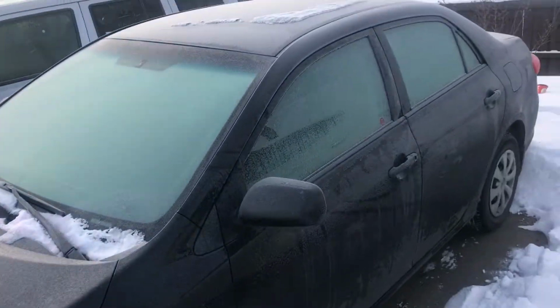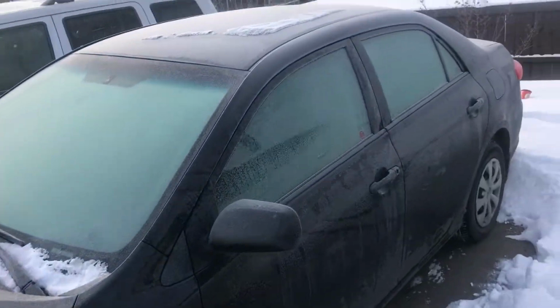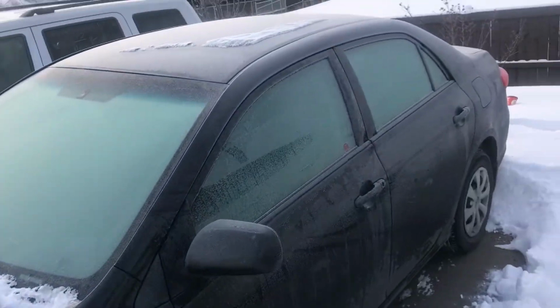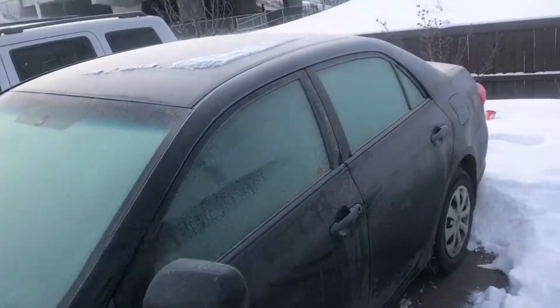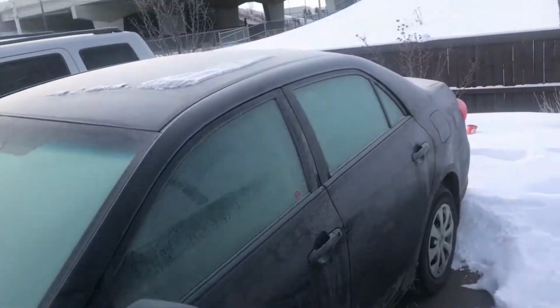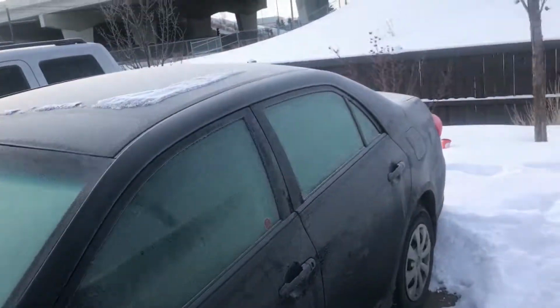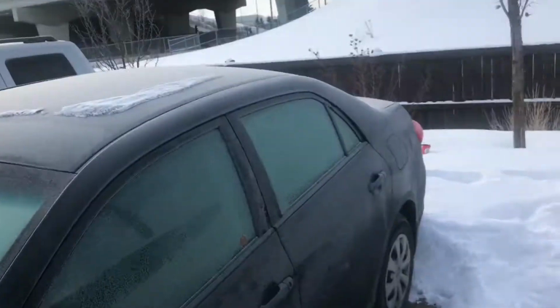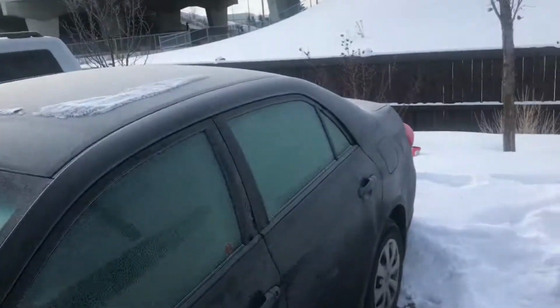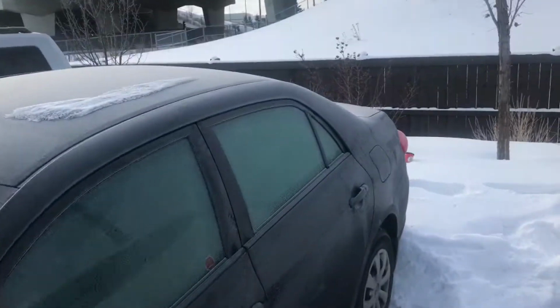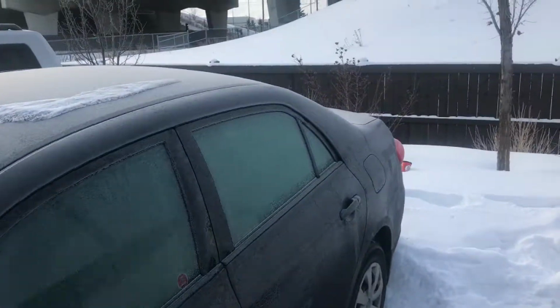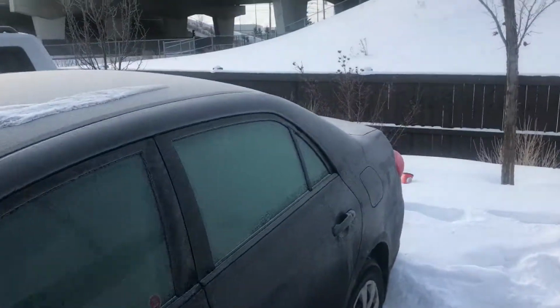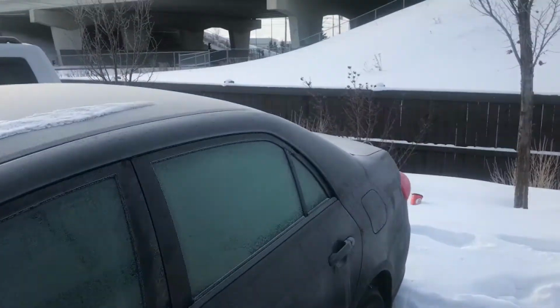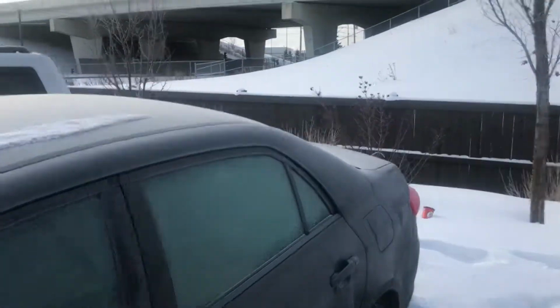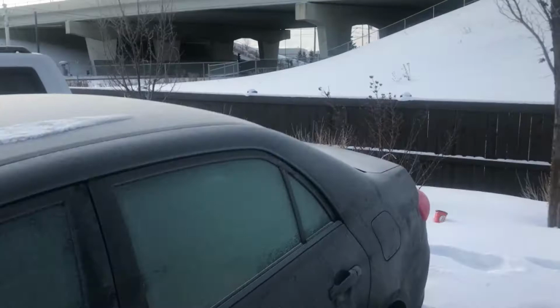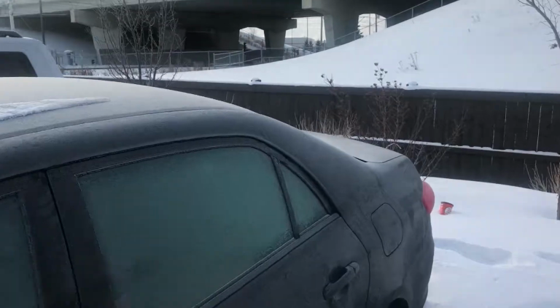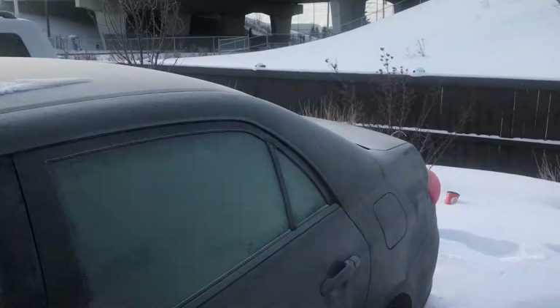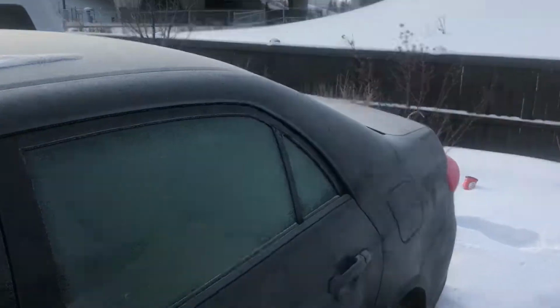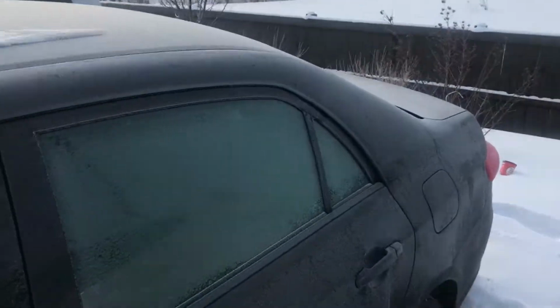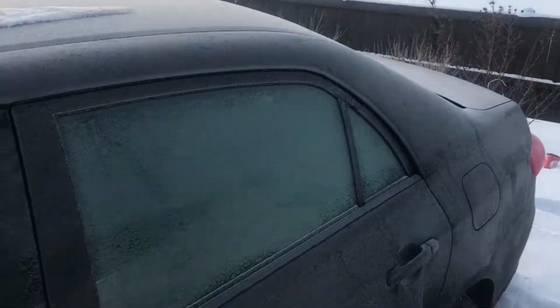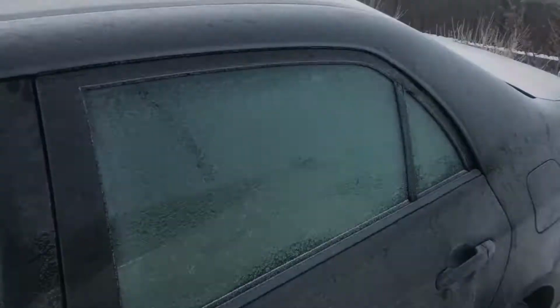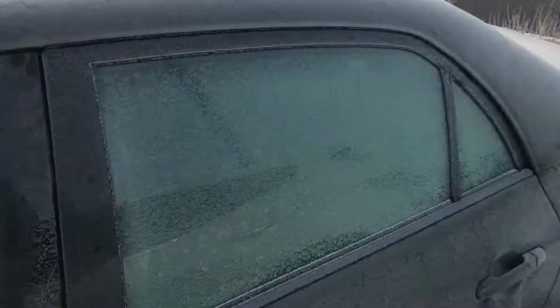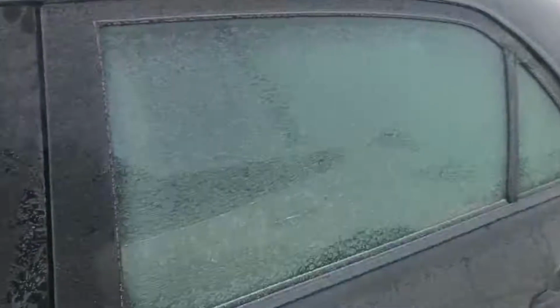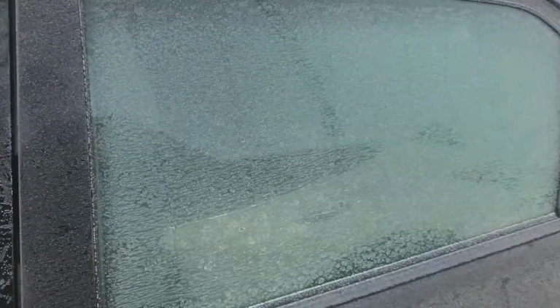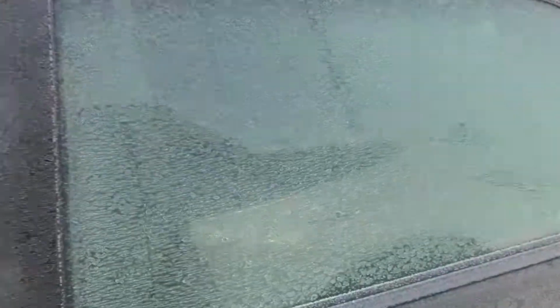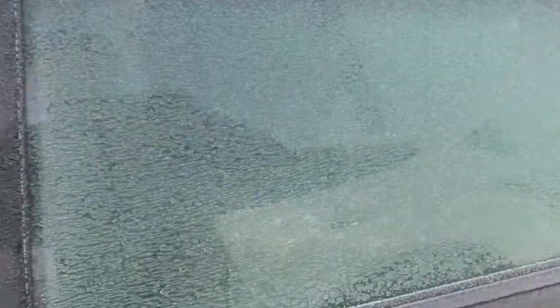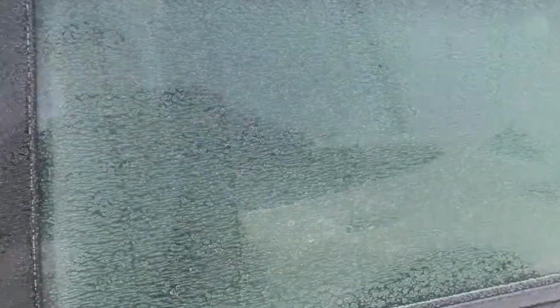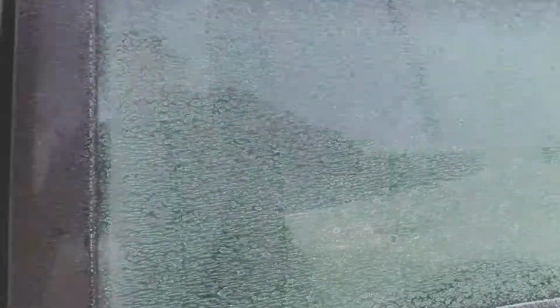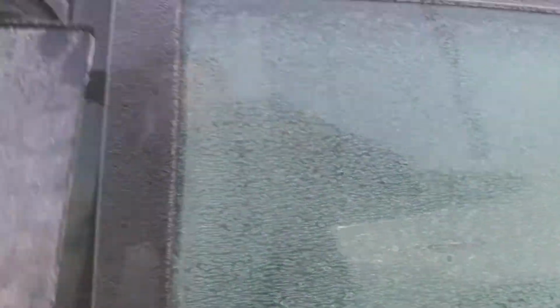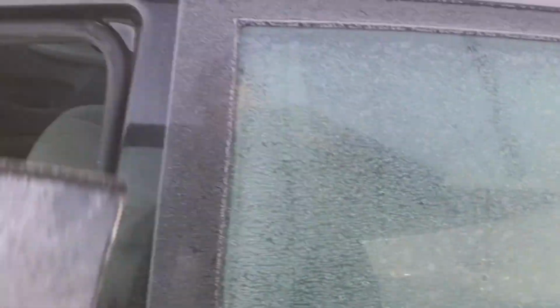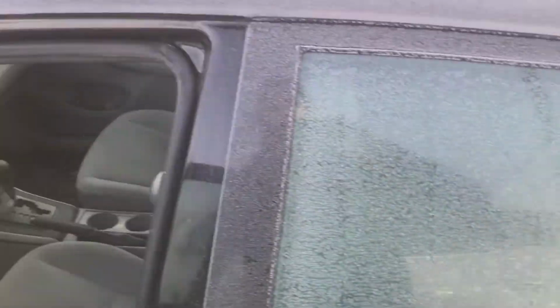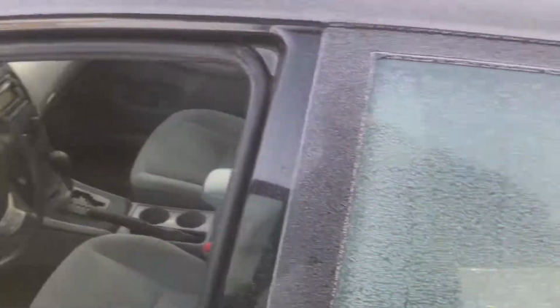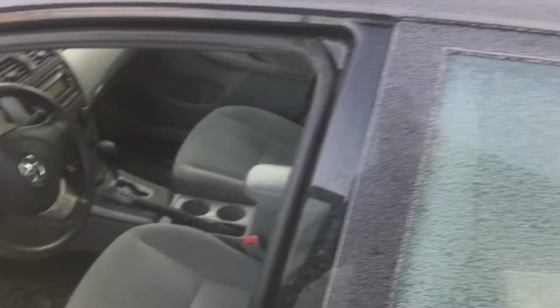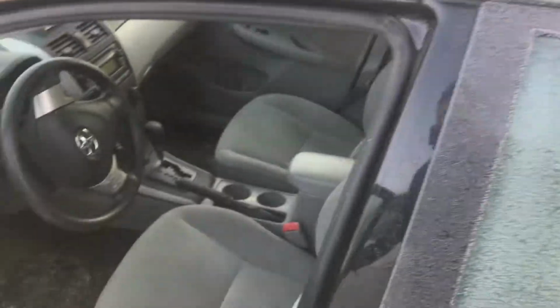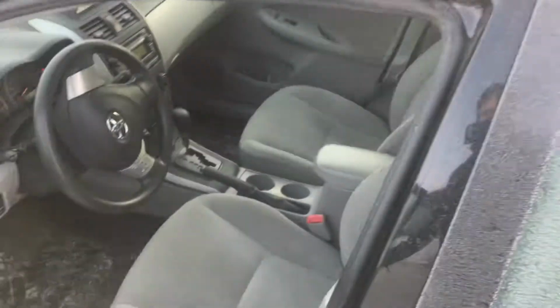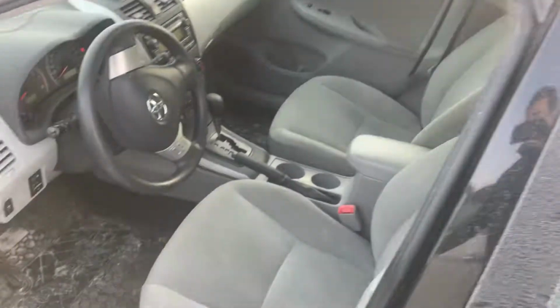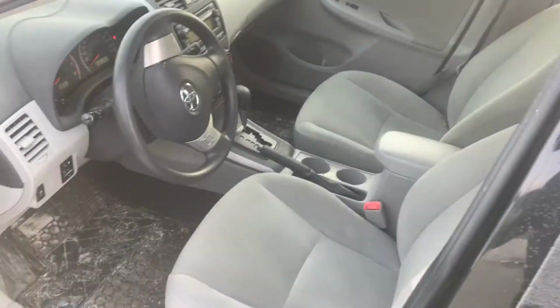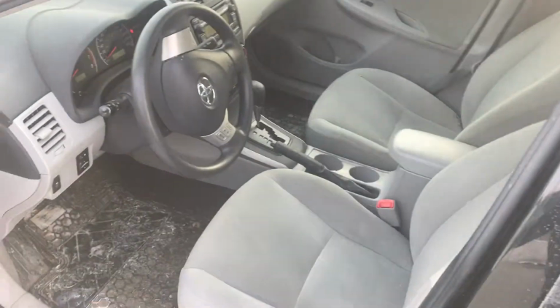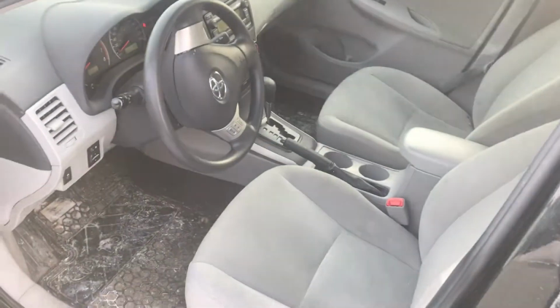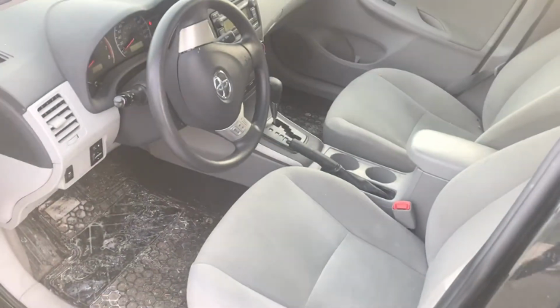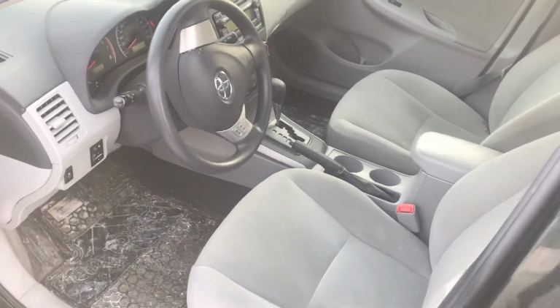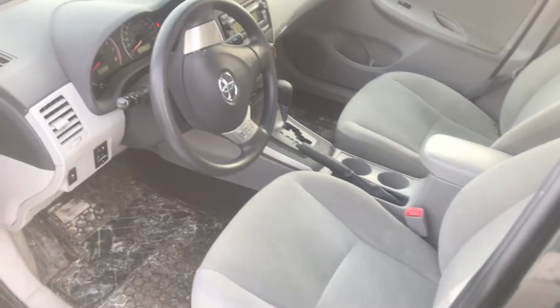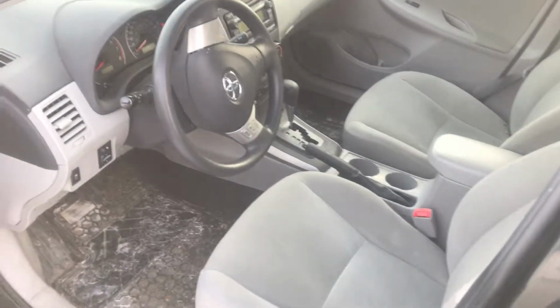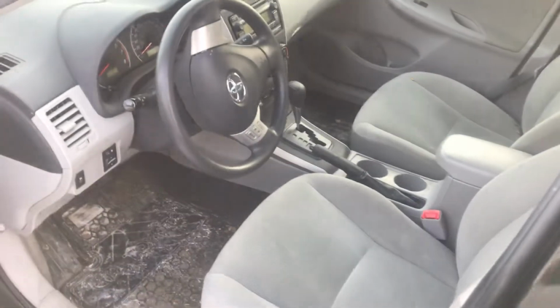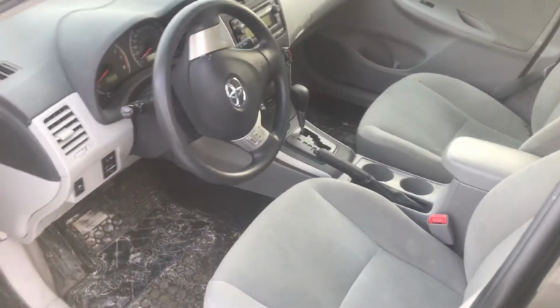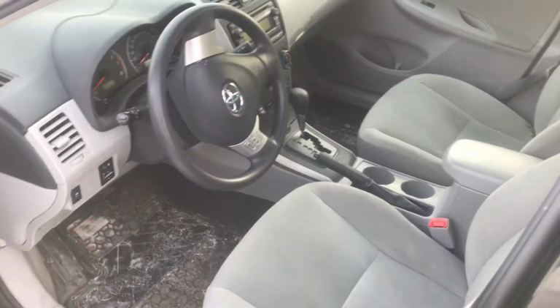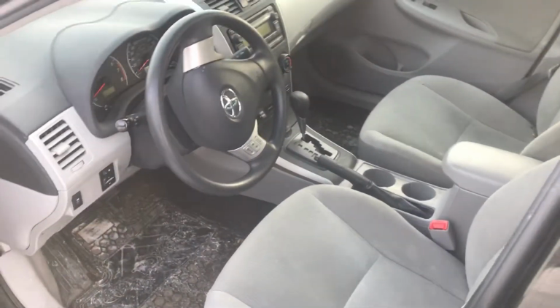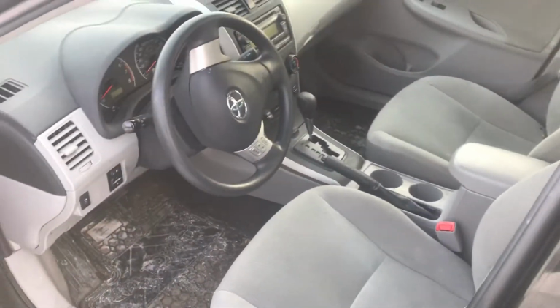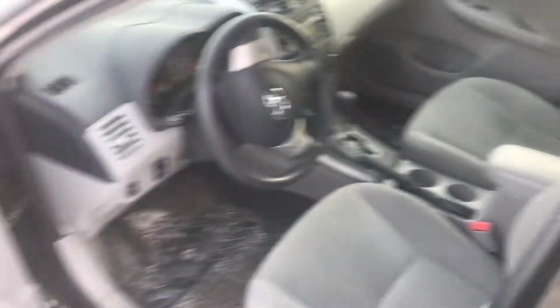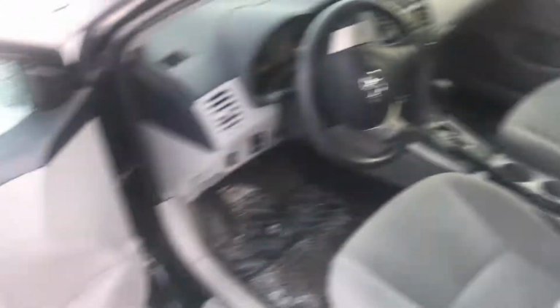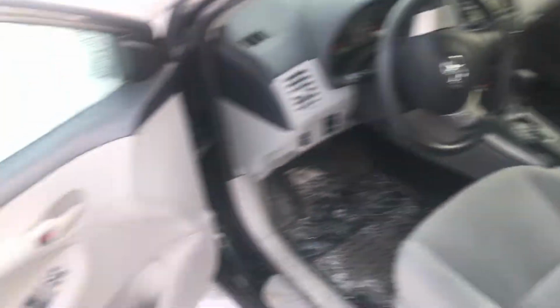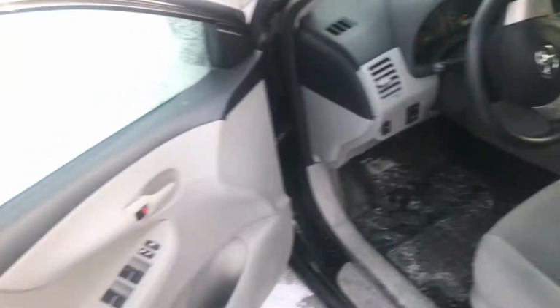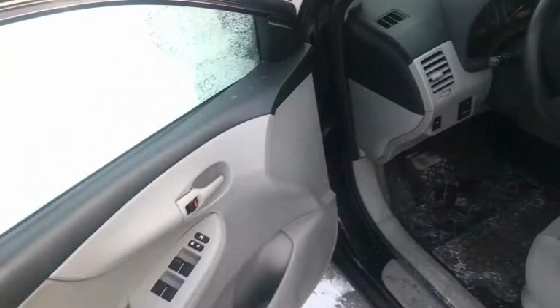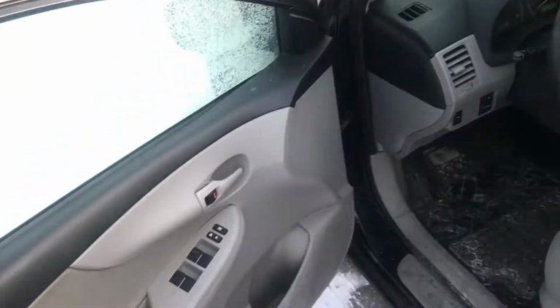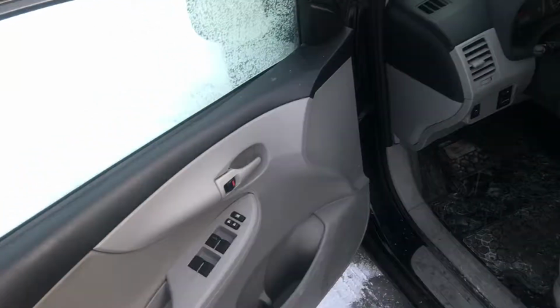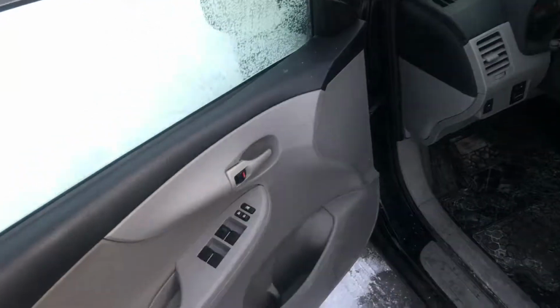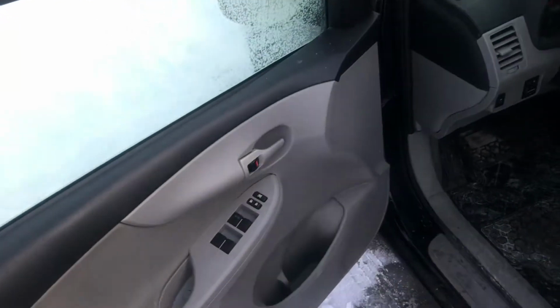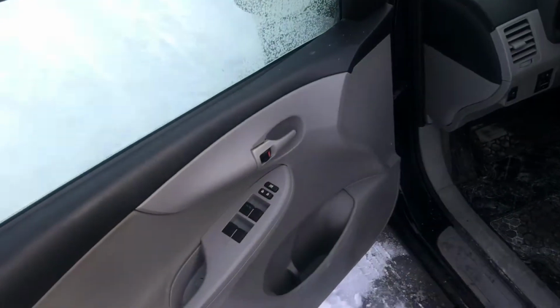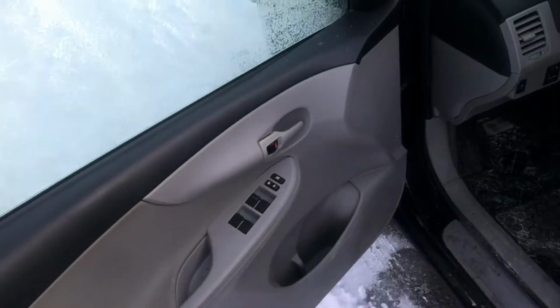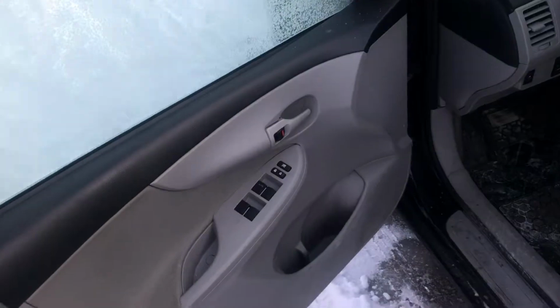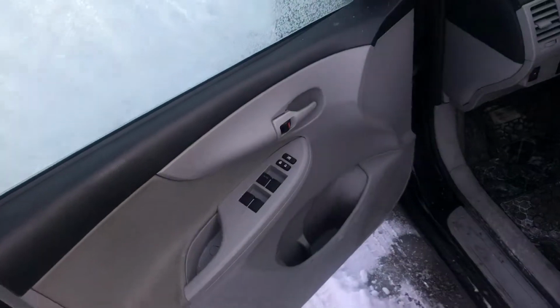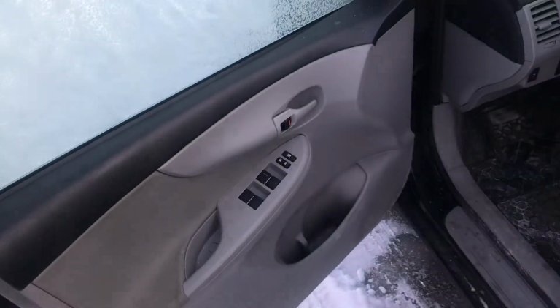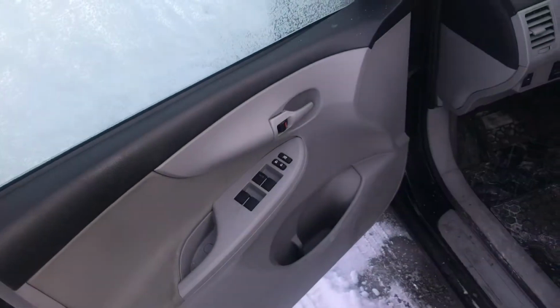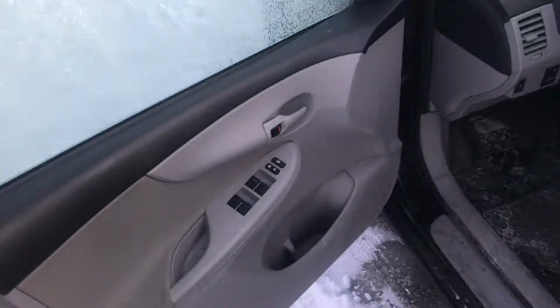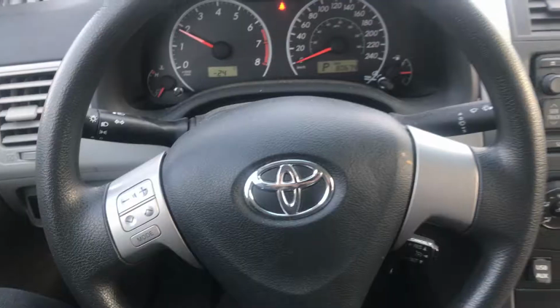Absolutely beautiful vehicle, in really good condition. Opening up the driver's door here, you have your cloth interior and your power options on the left-hand side.